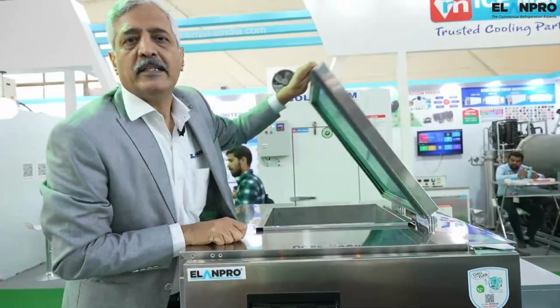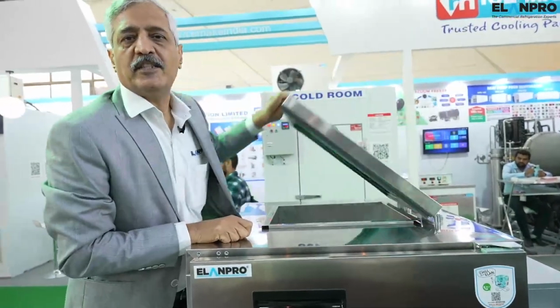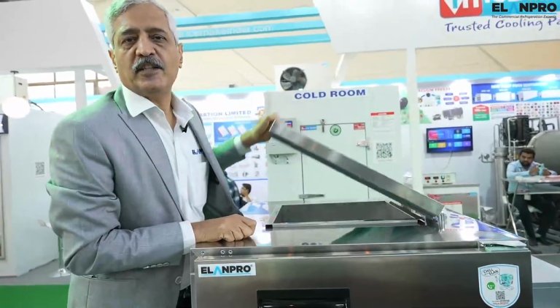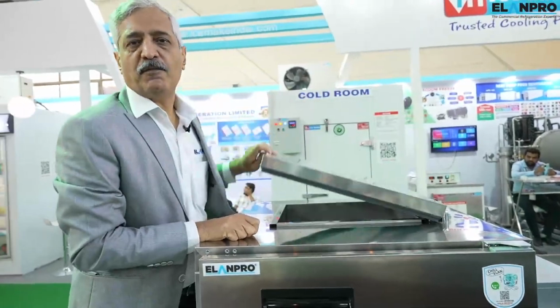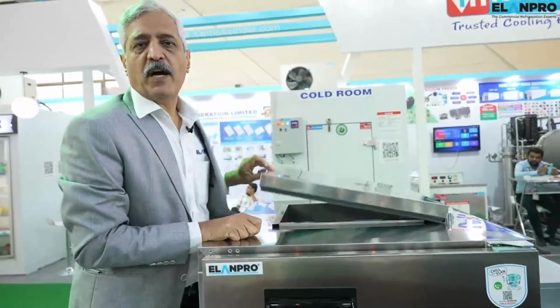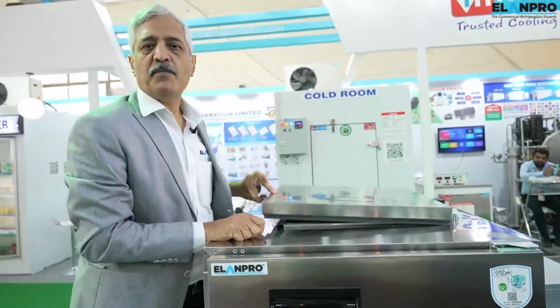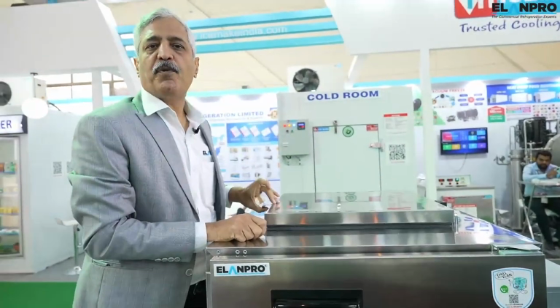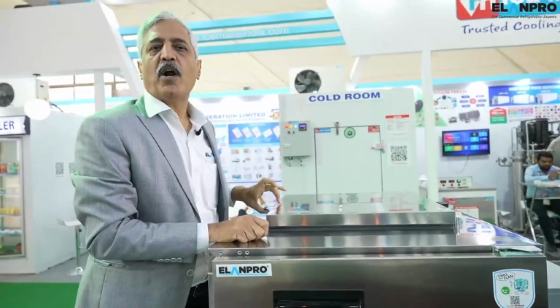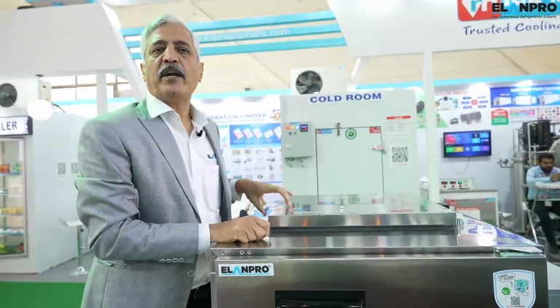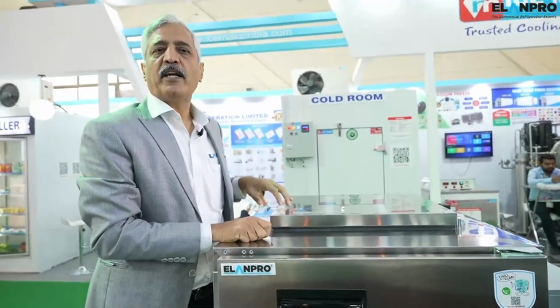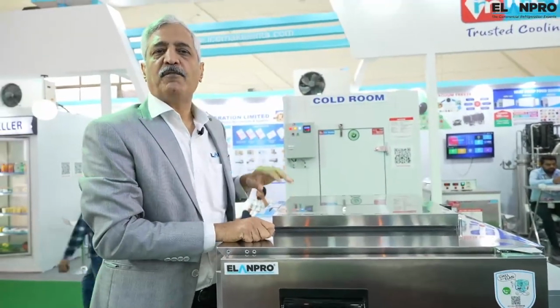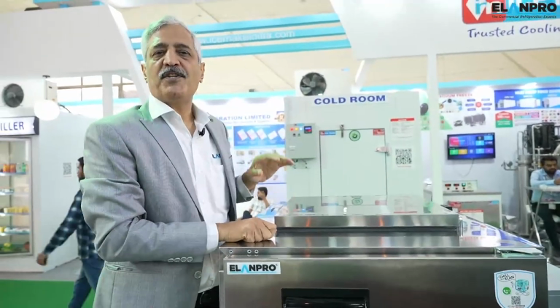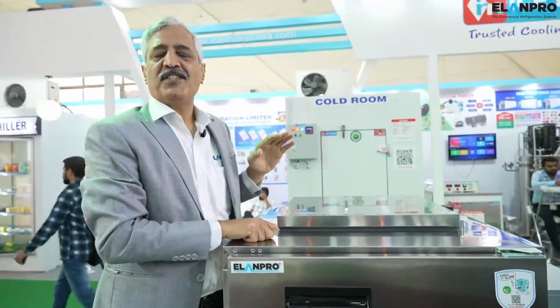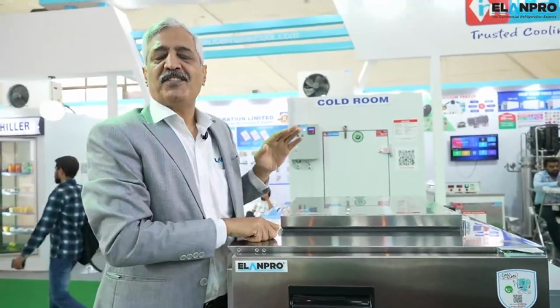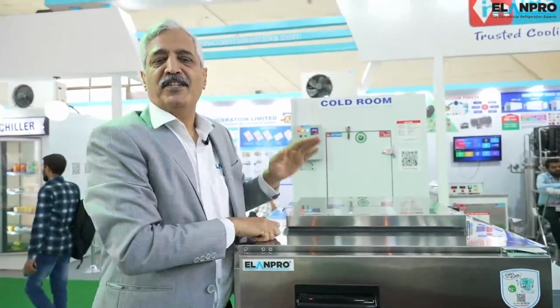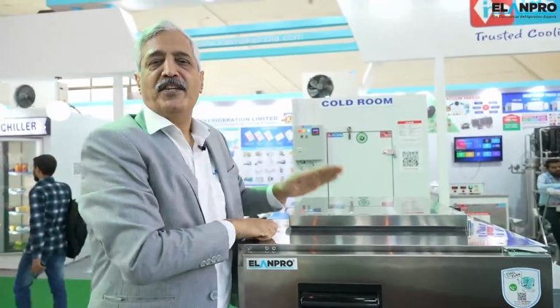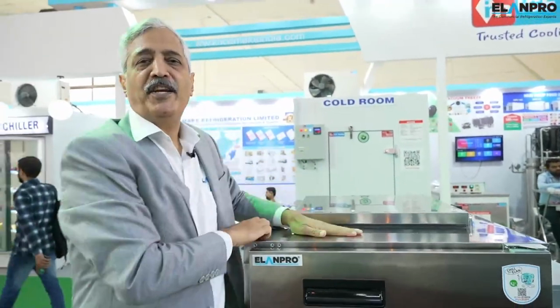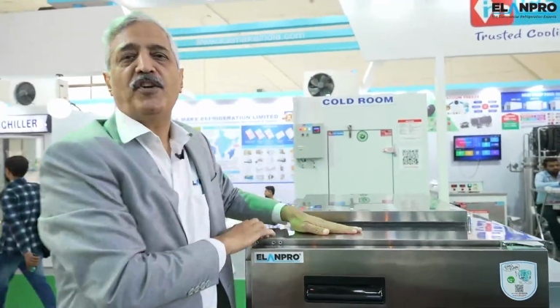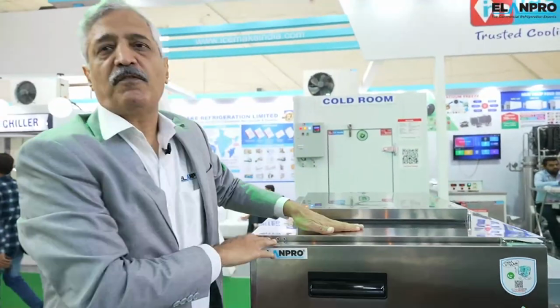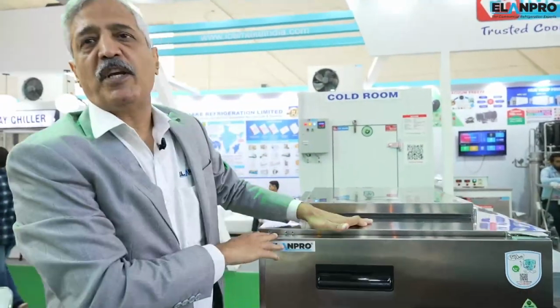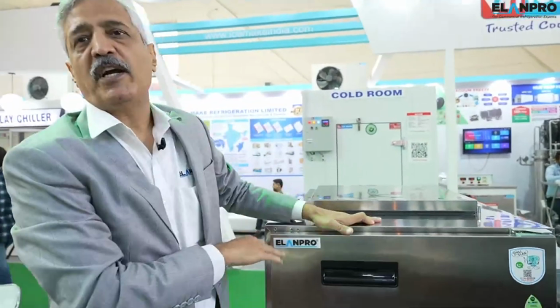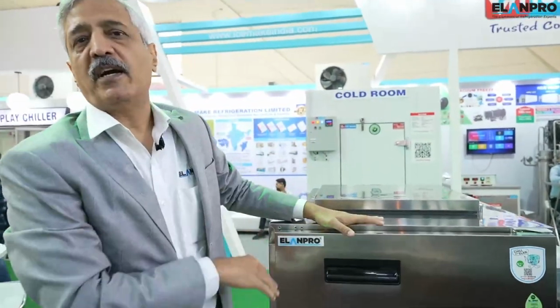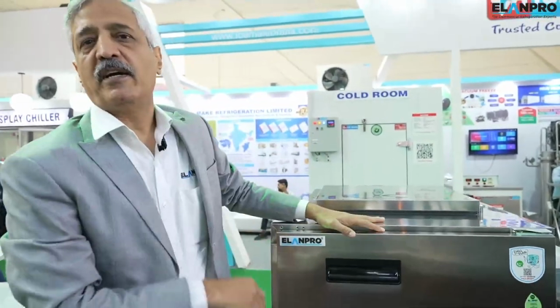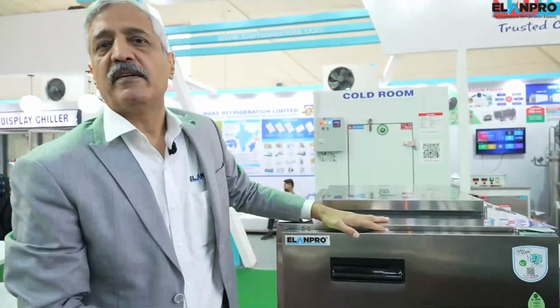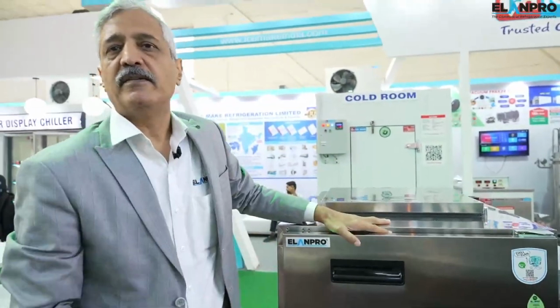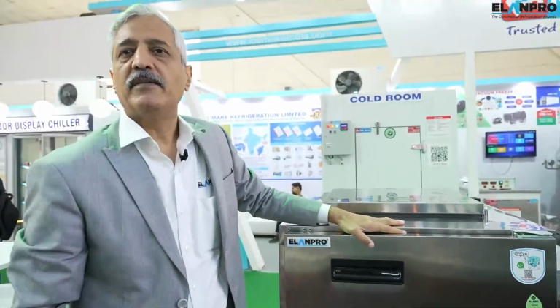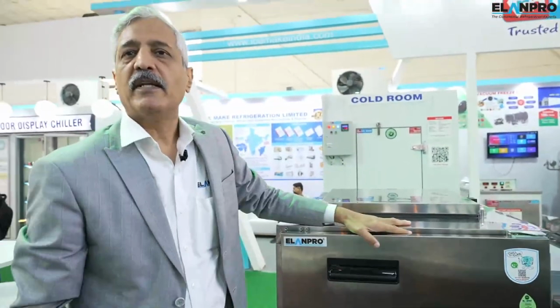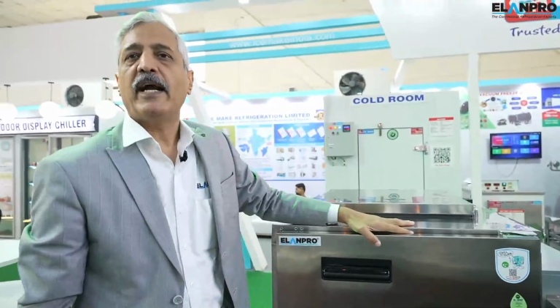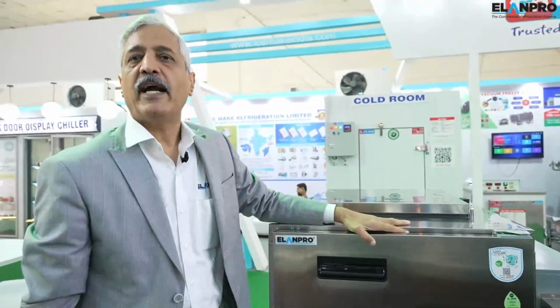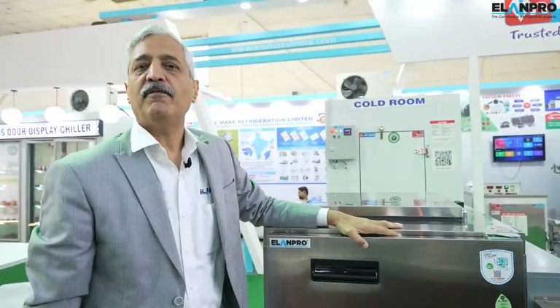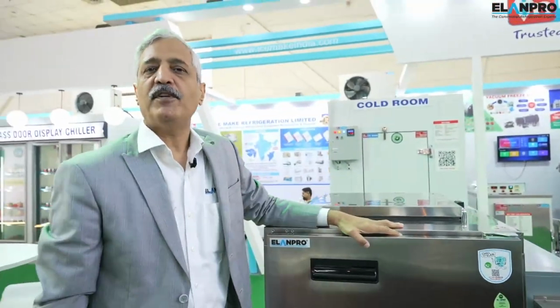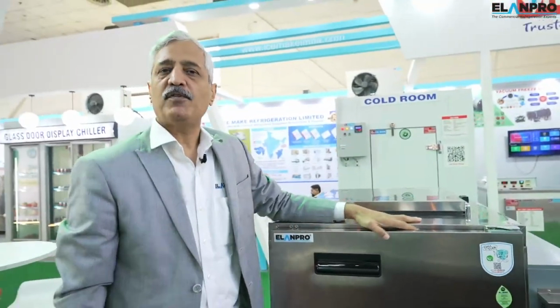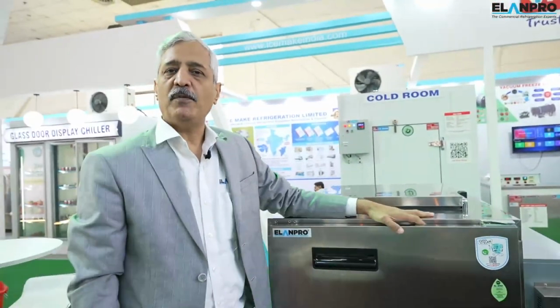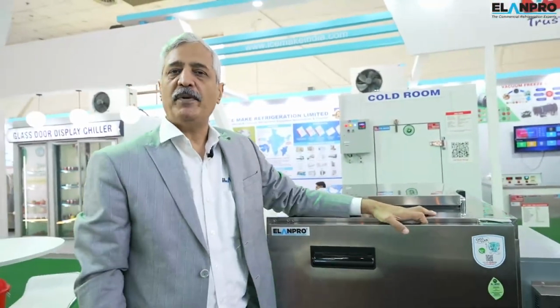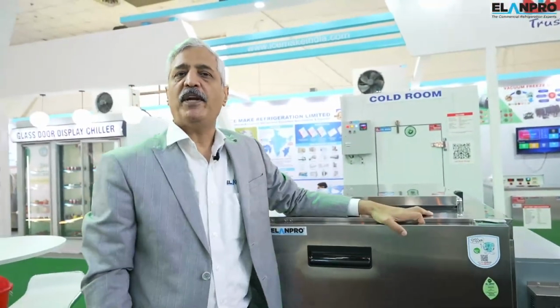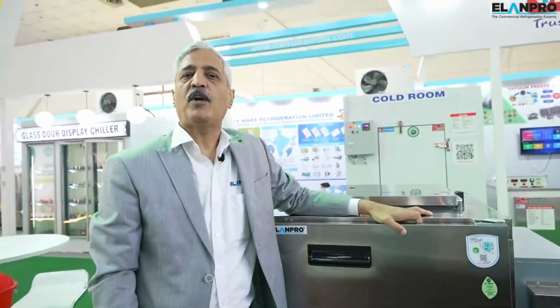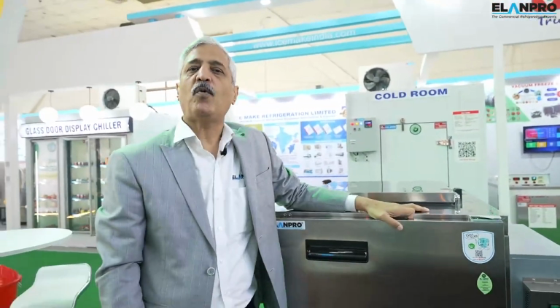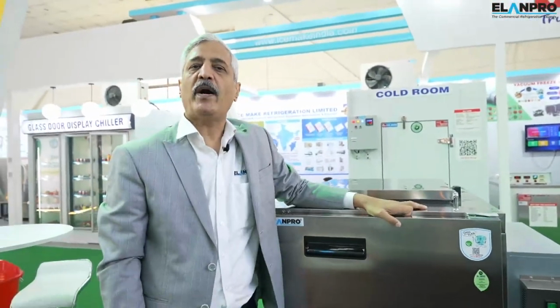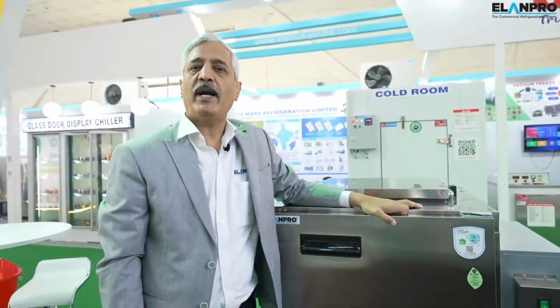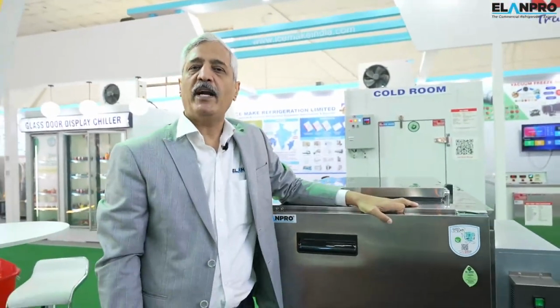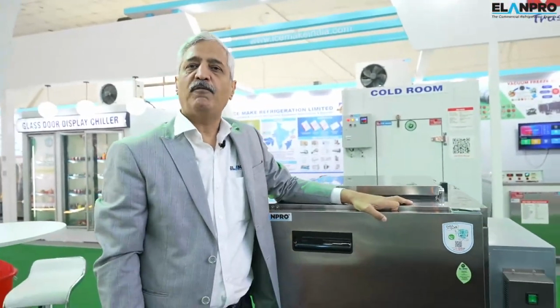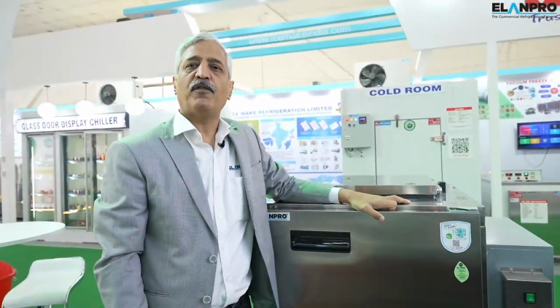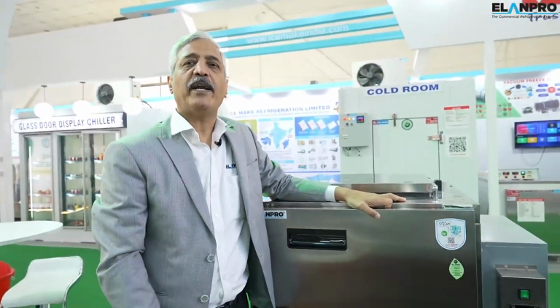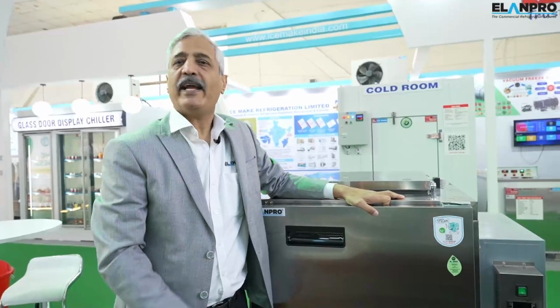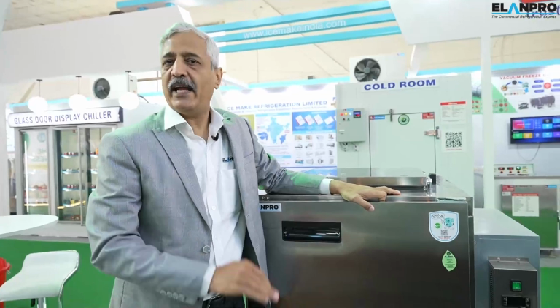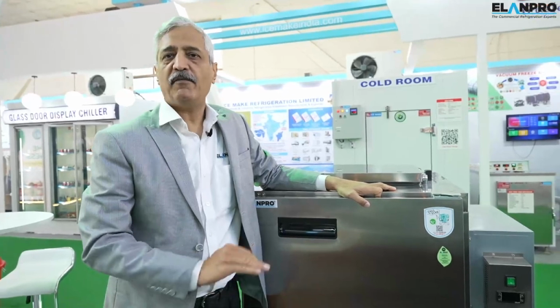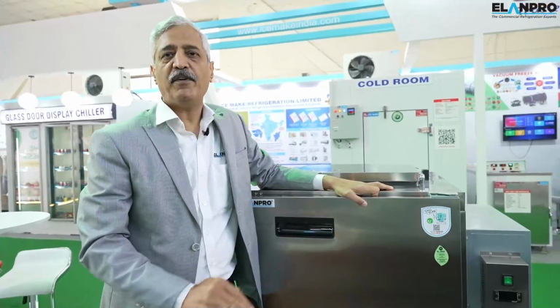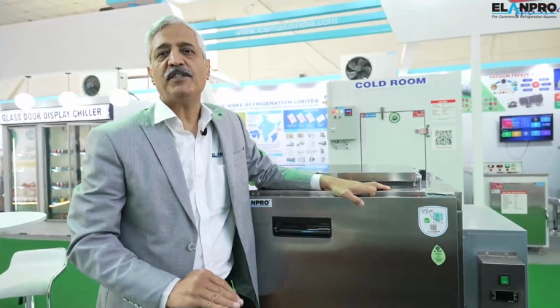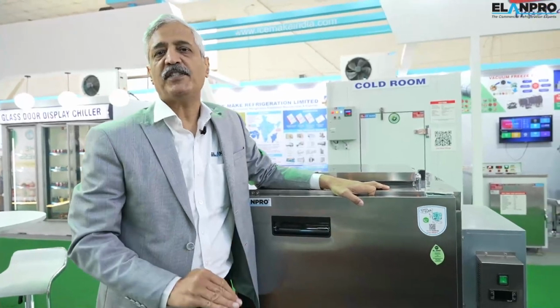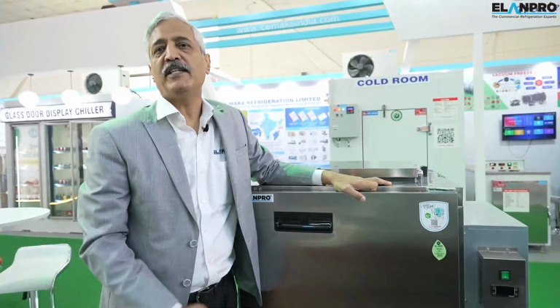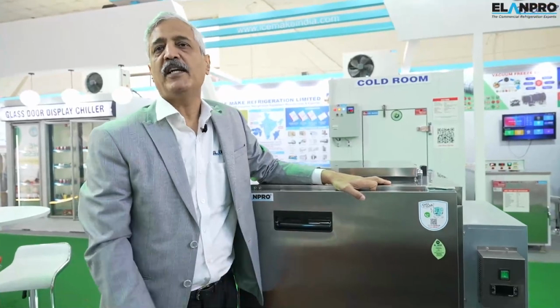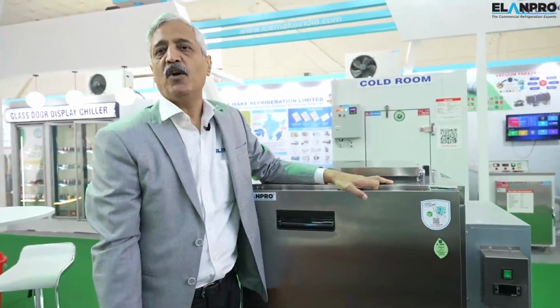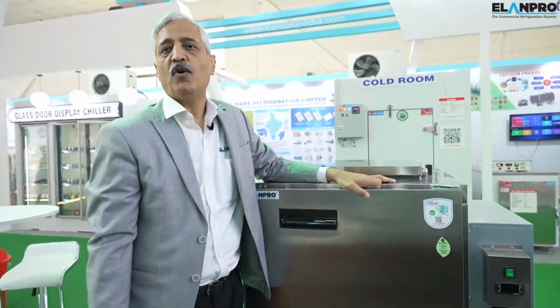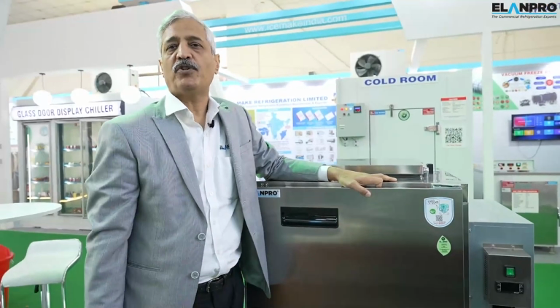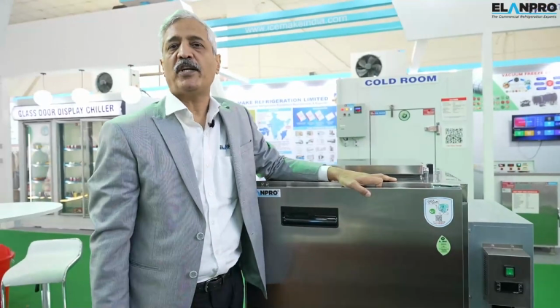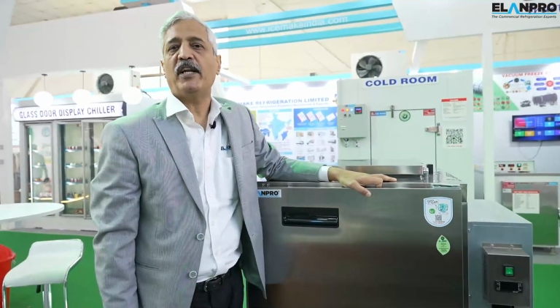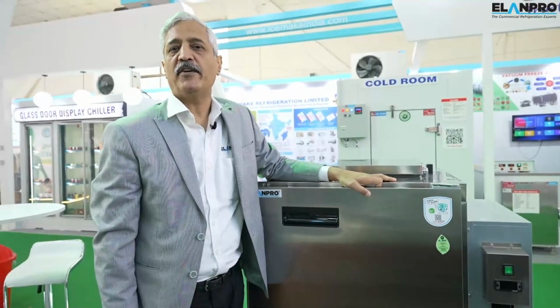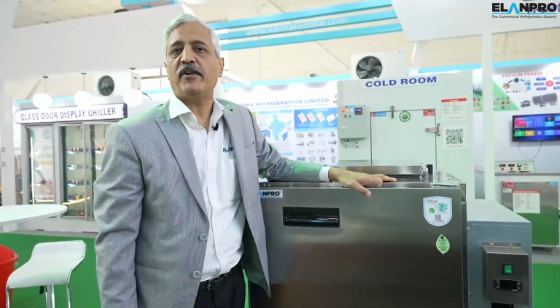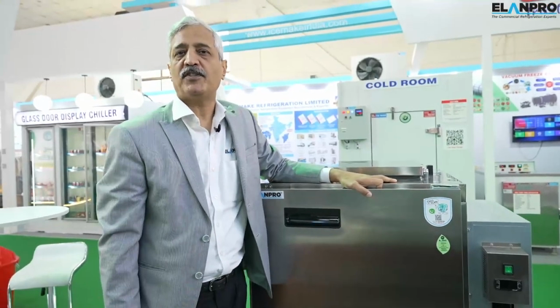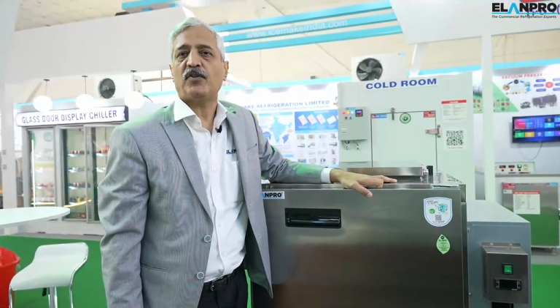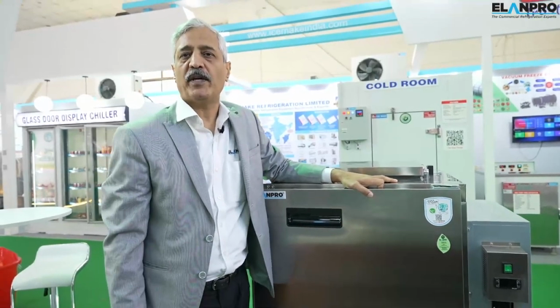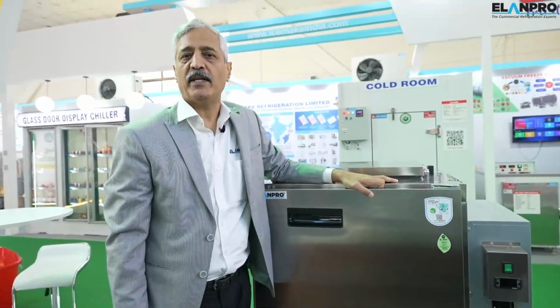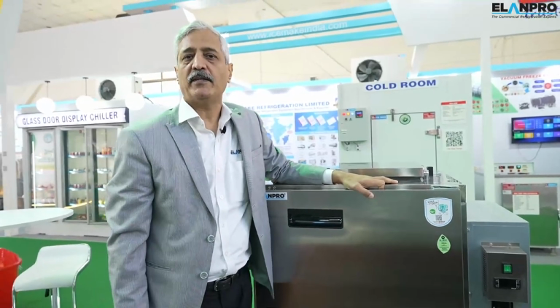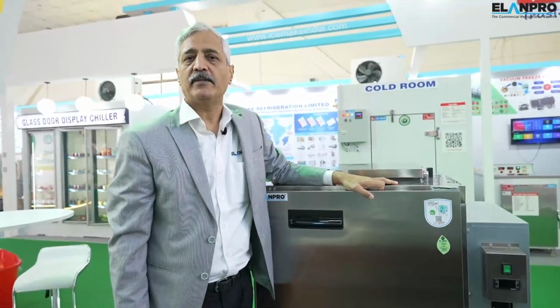This is one product which is the need of the hour and which will be required for every single hotel and restaurant.